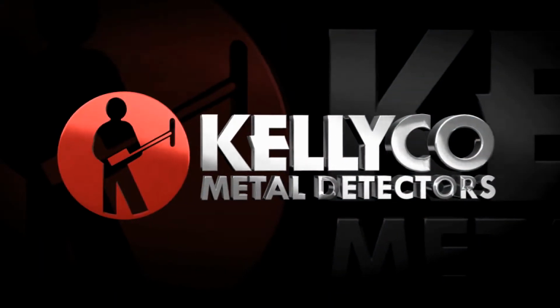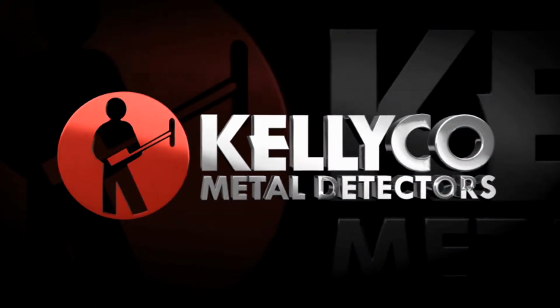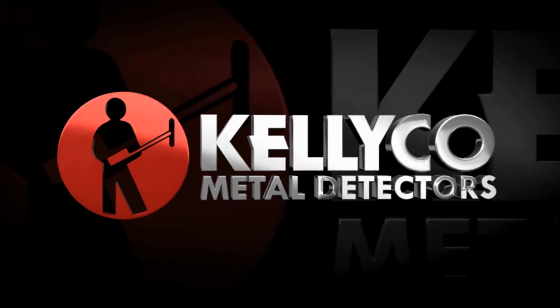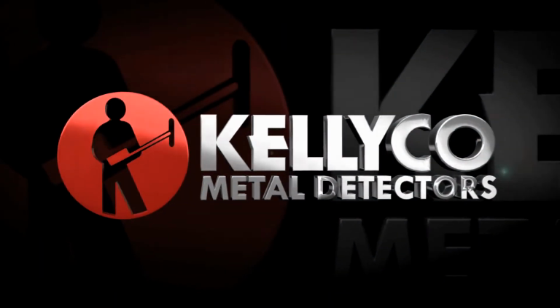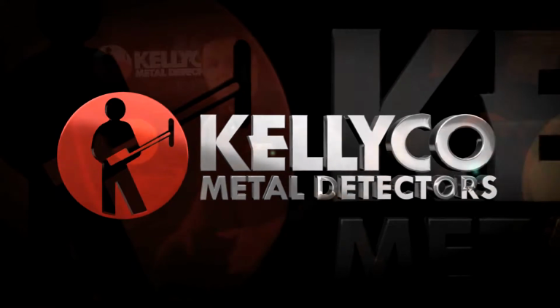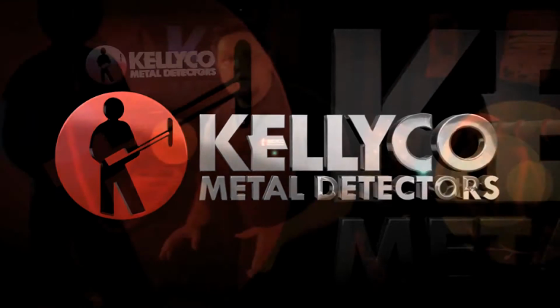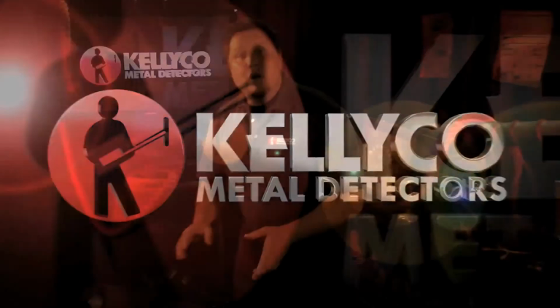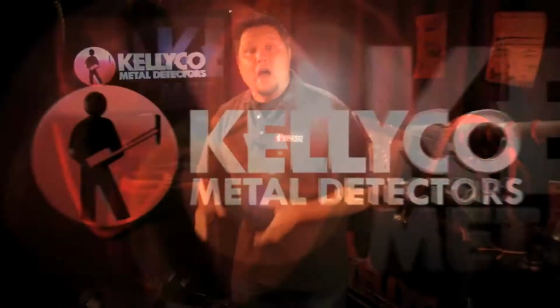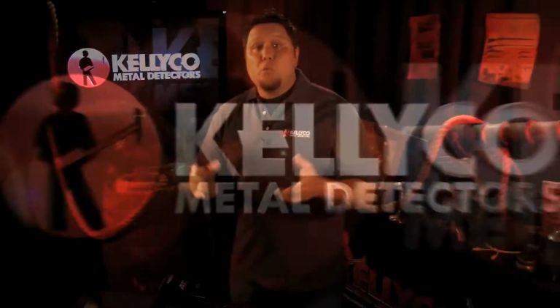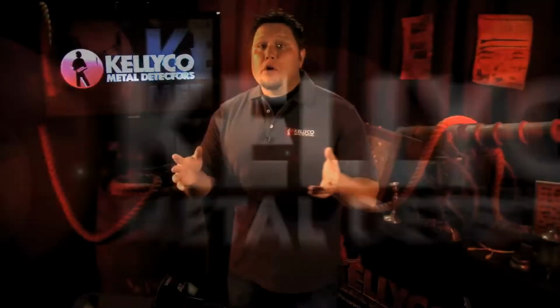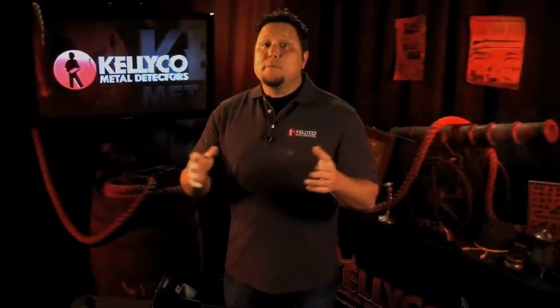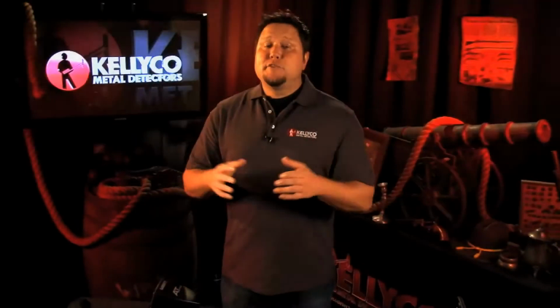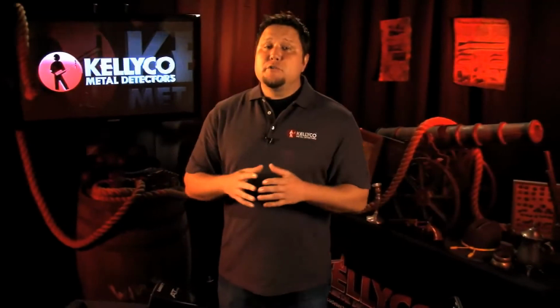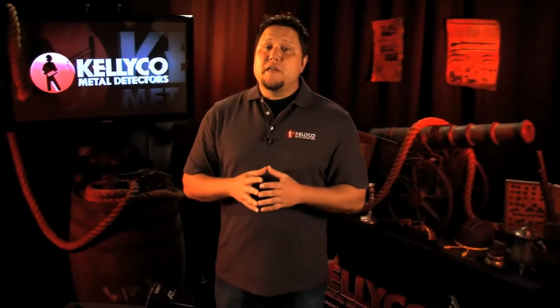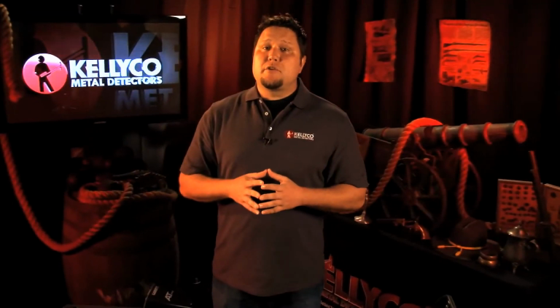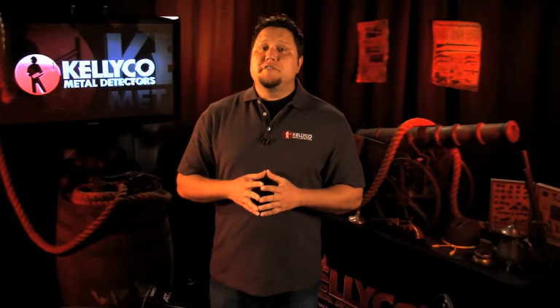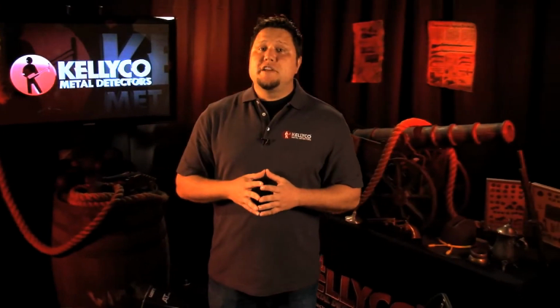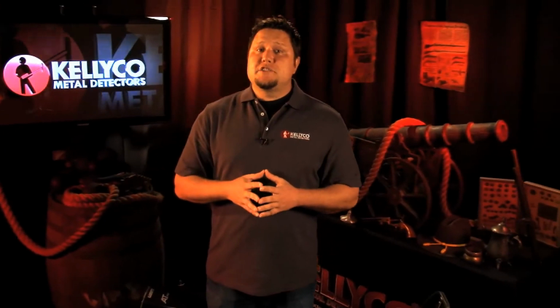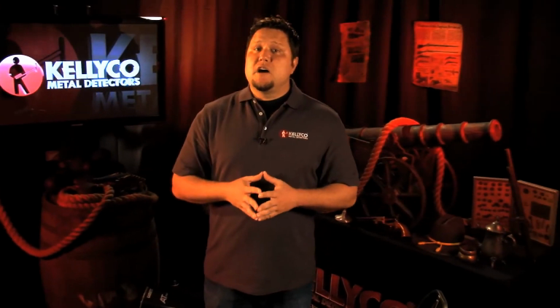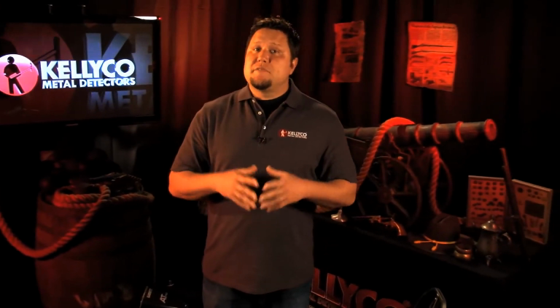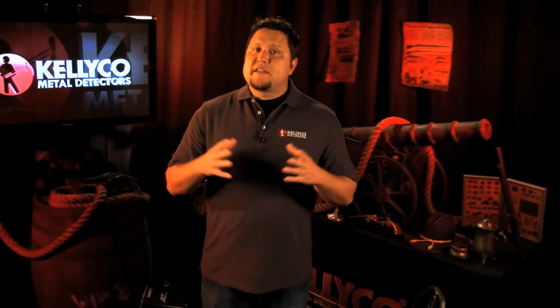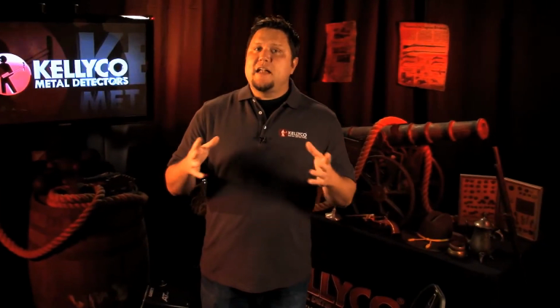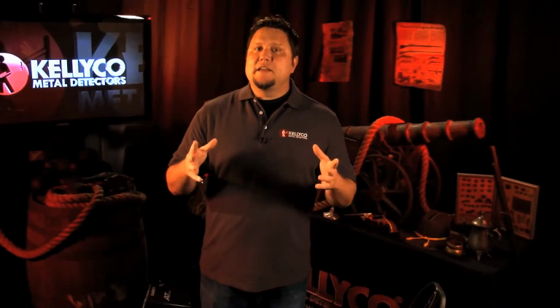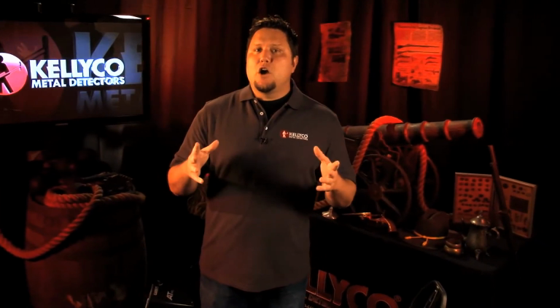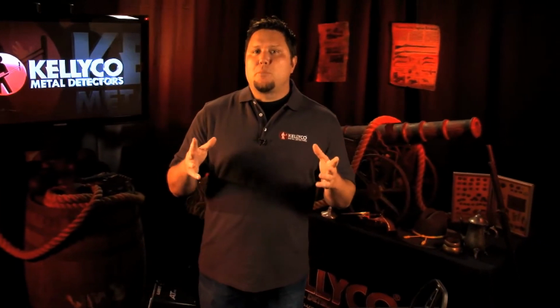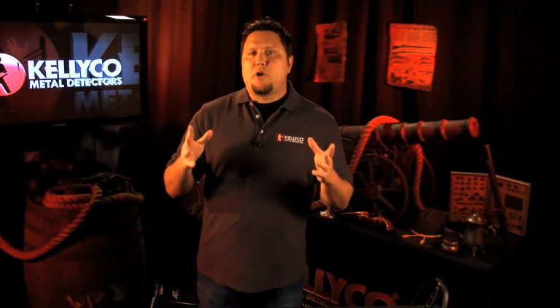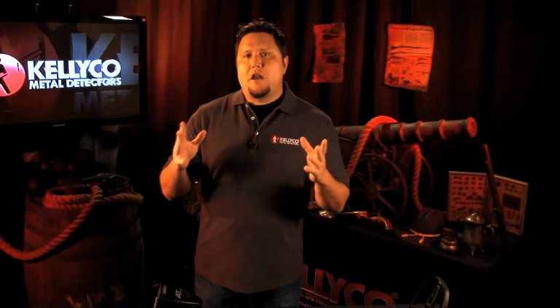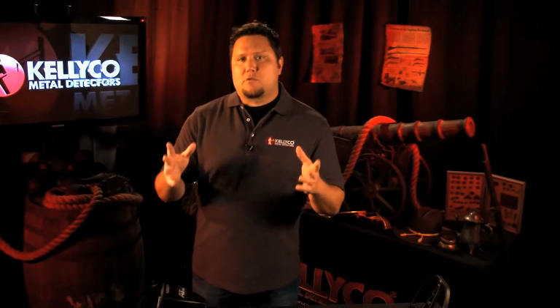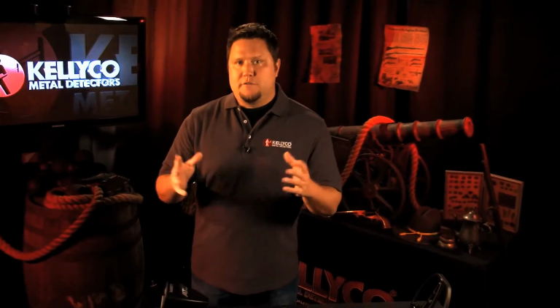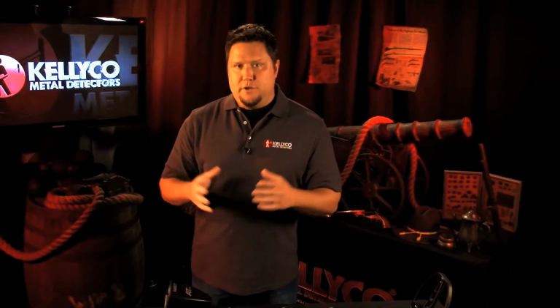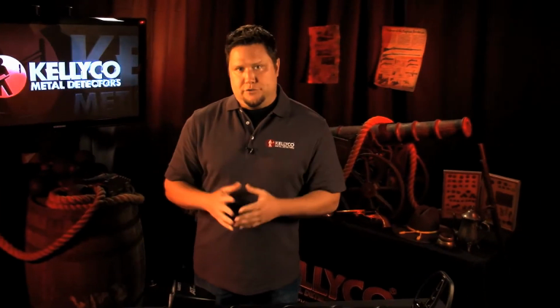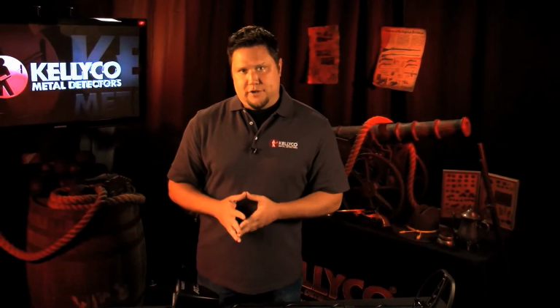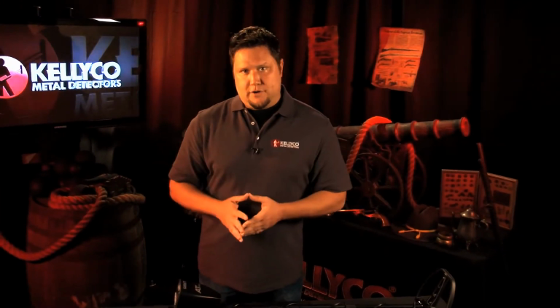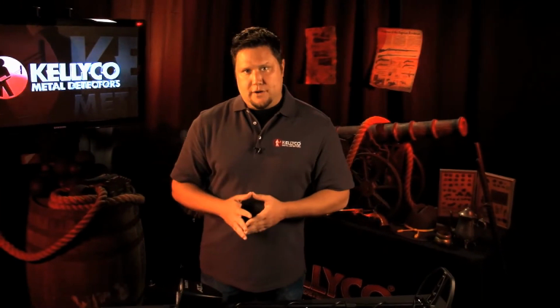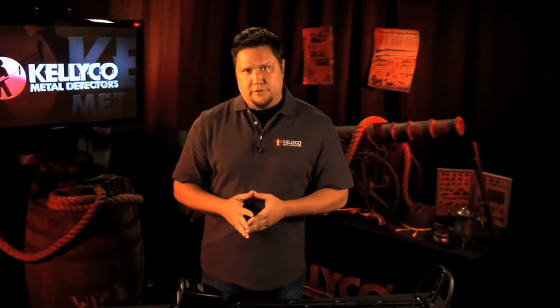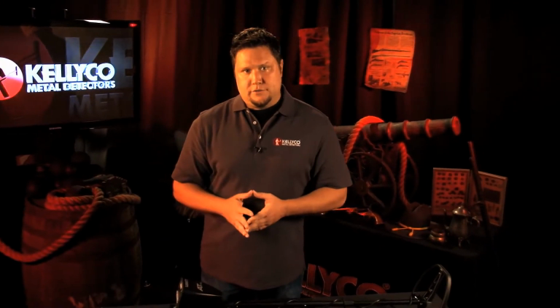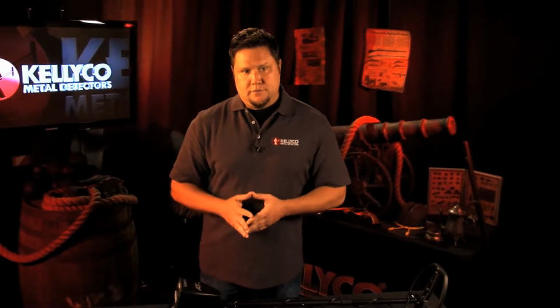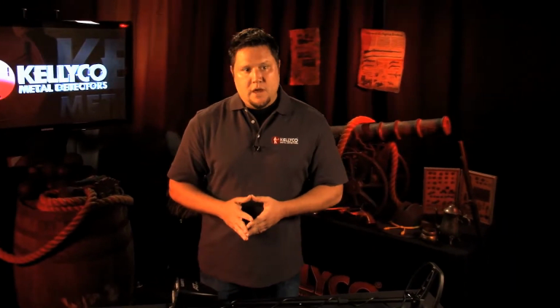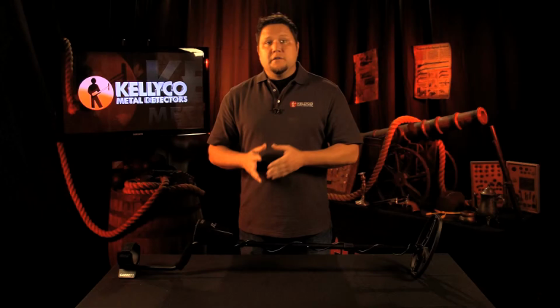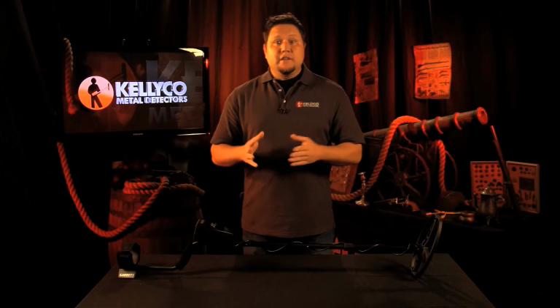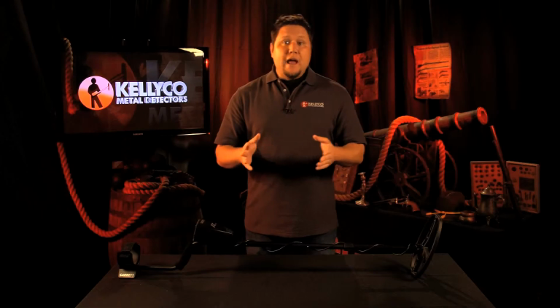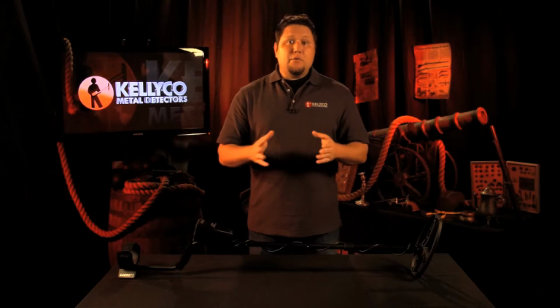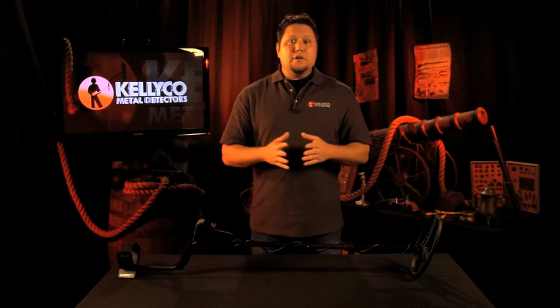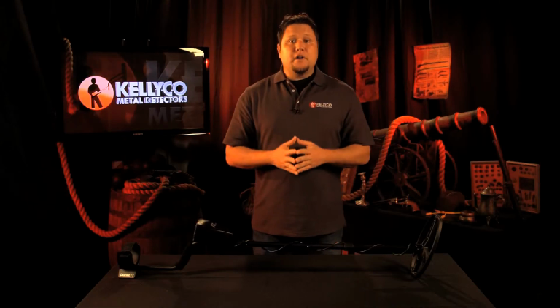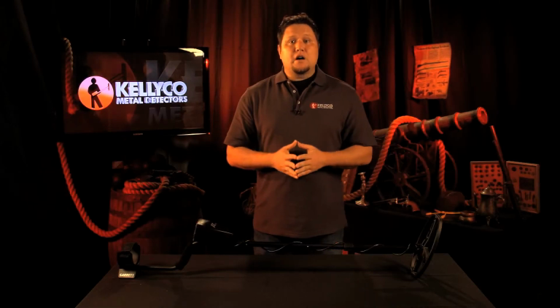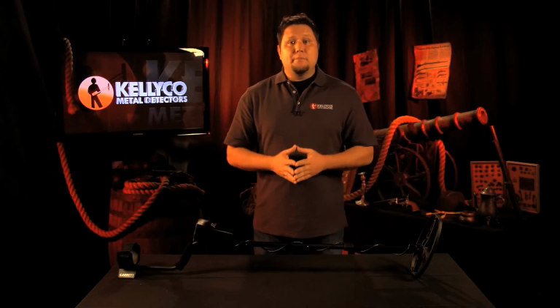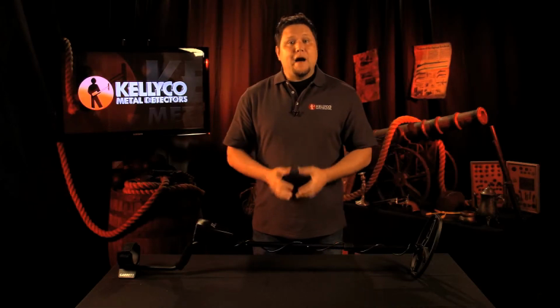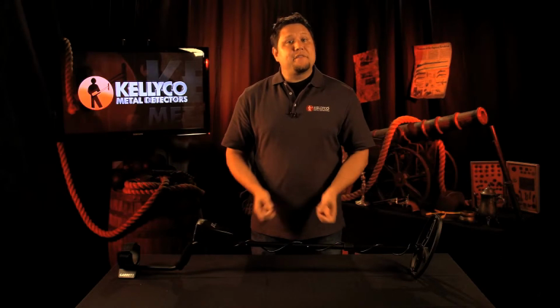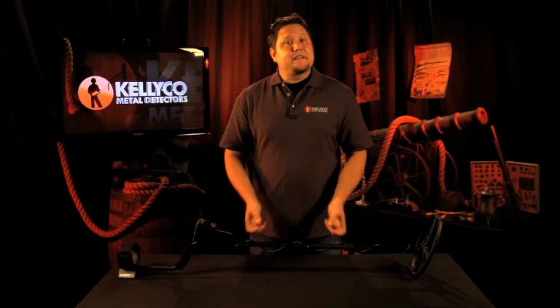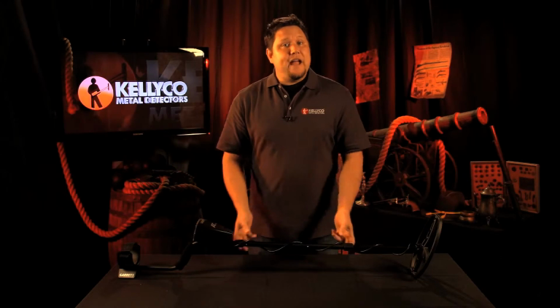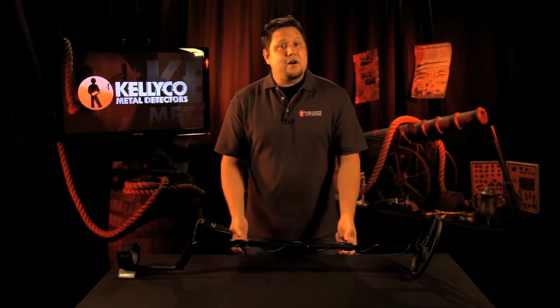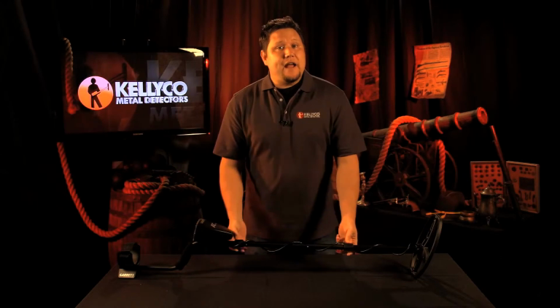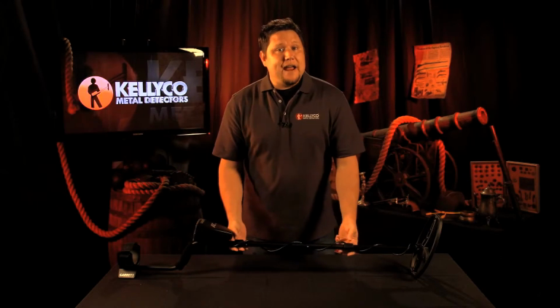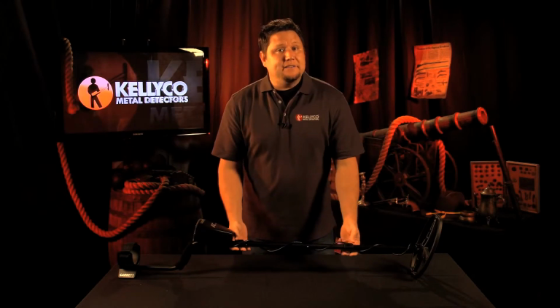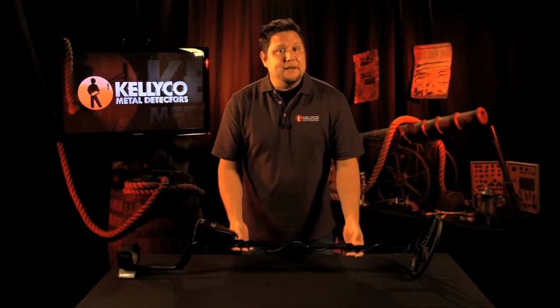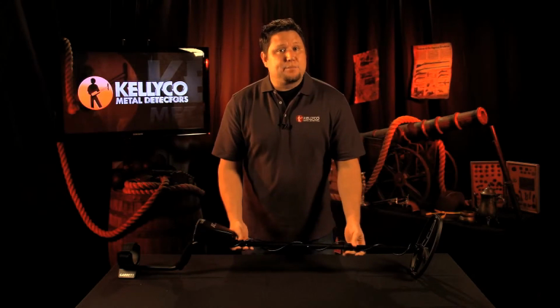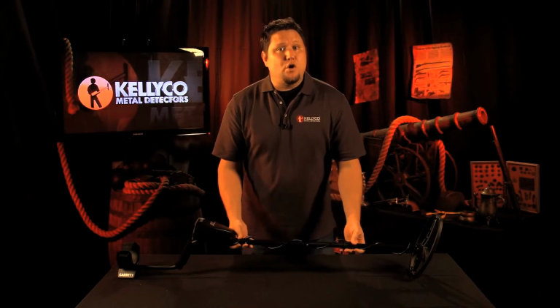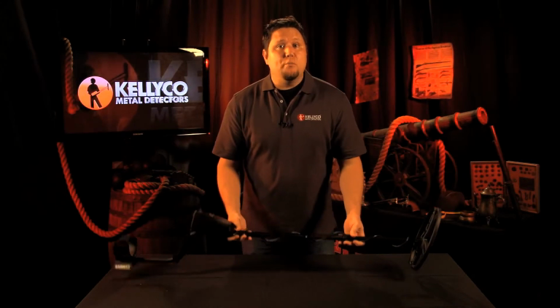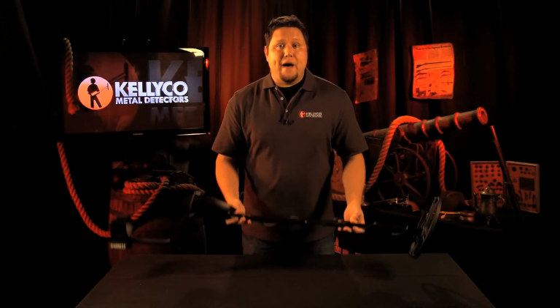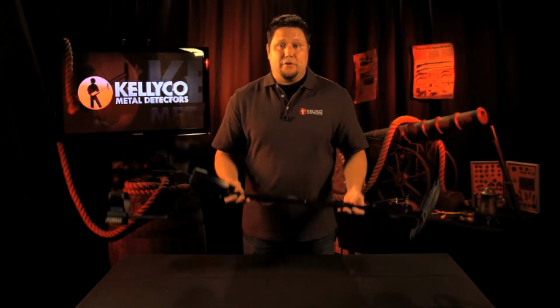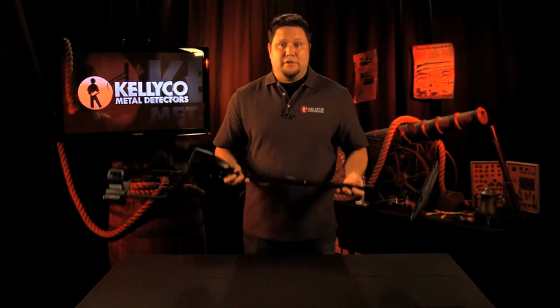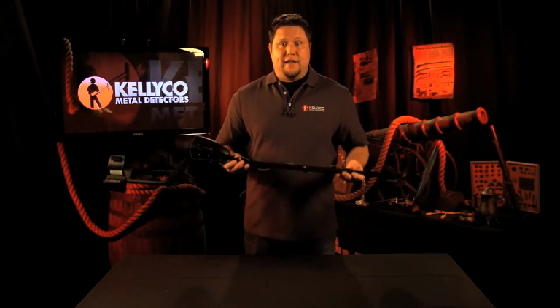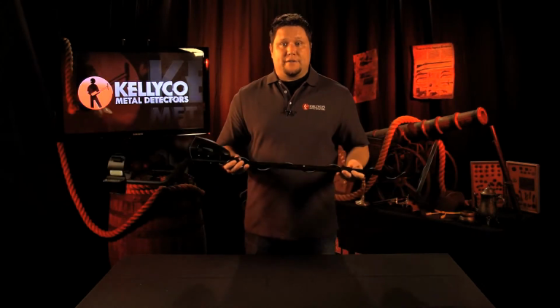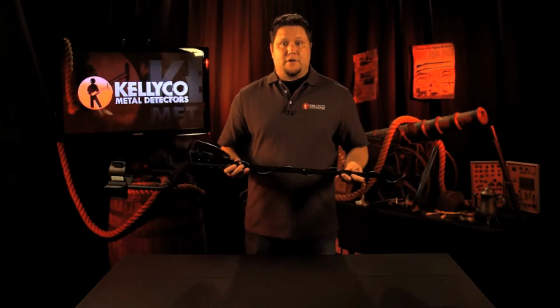Hello, and welcome to another edition of the Kelly Co. product review series. Today we're going to talk about the Garrett AT Pro metal detector.